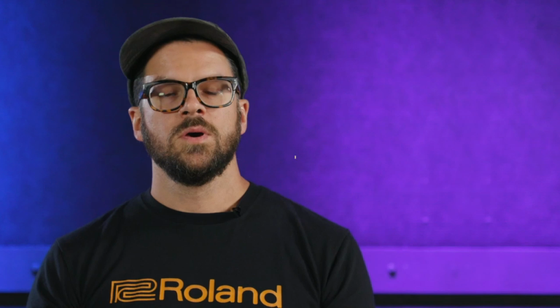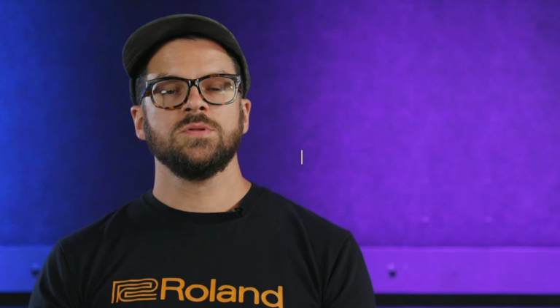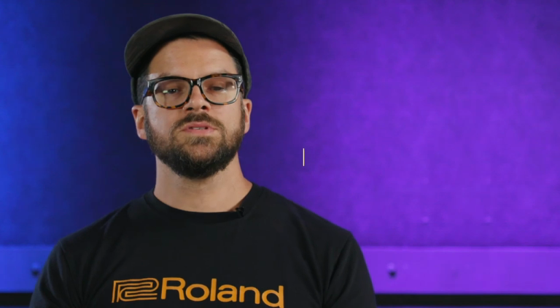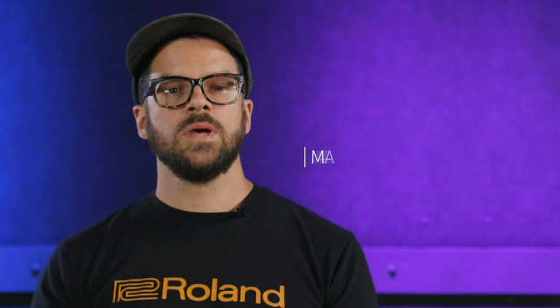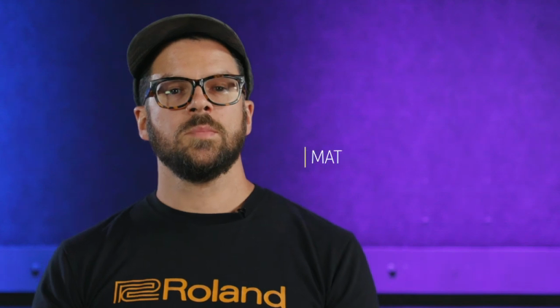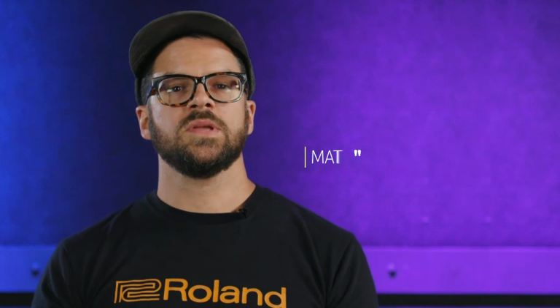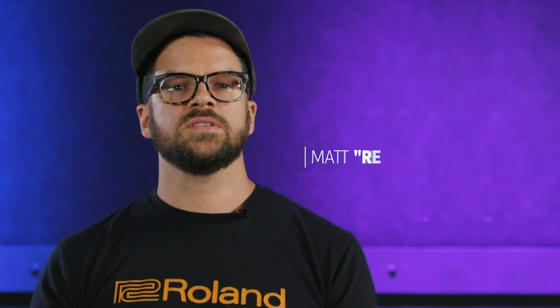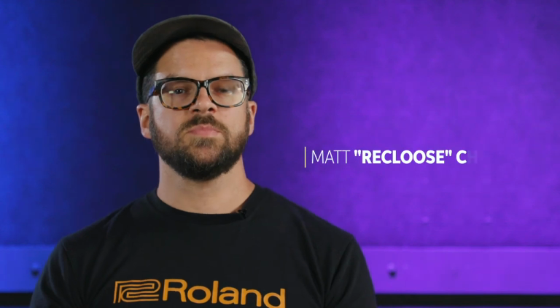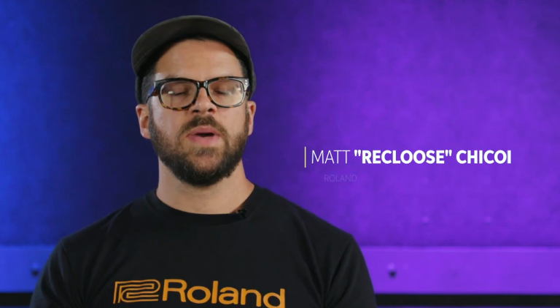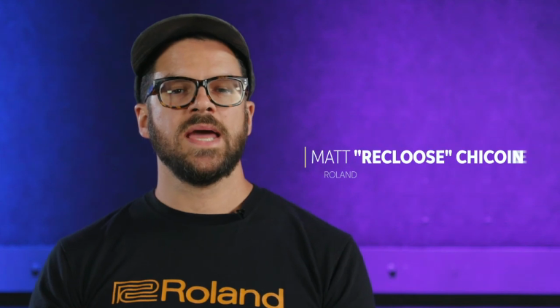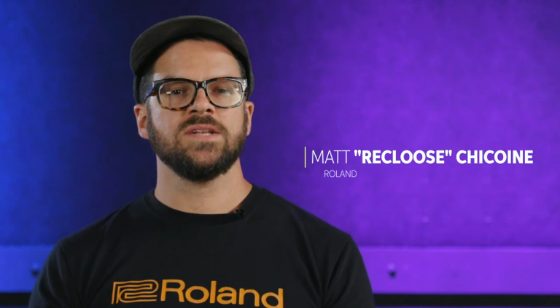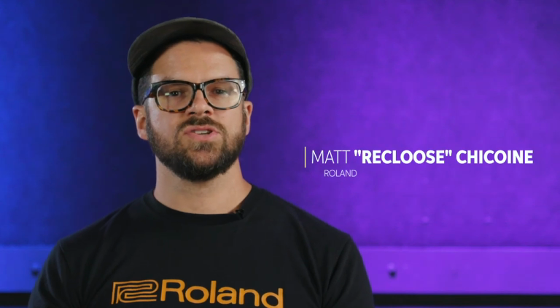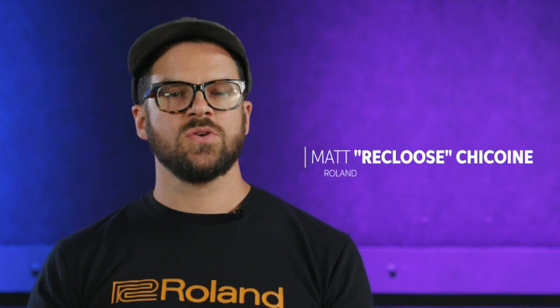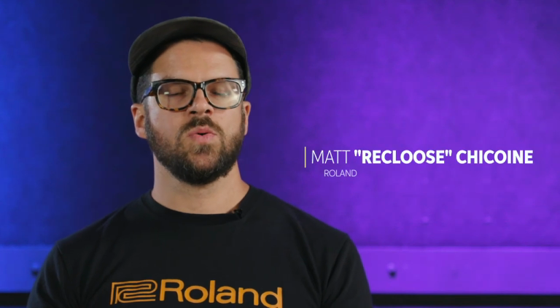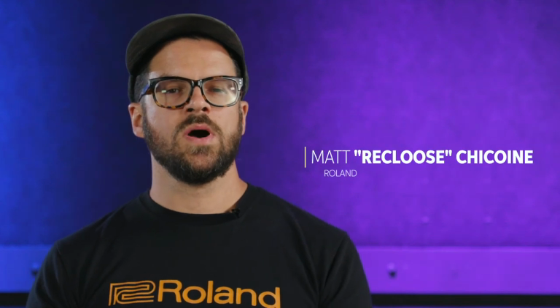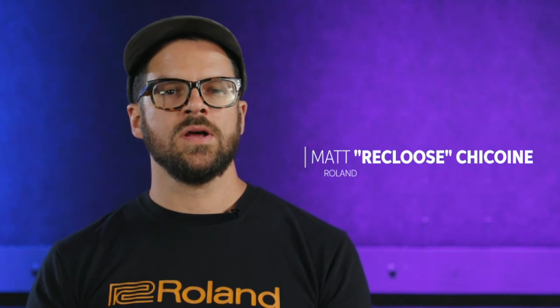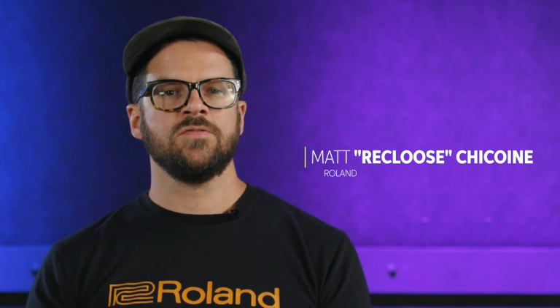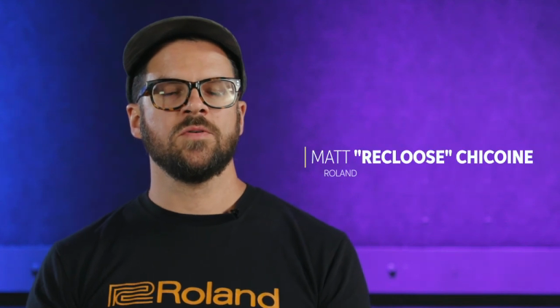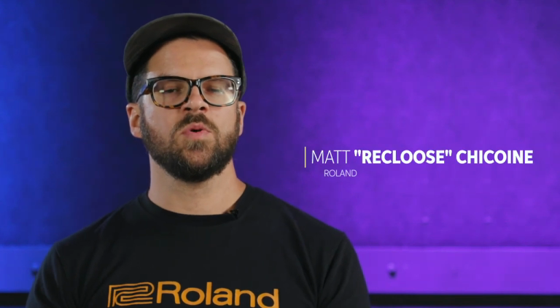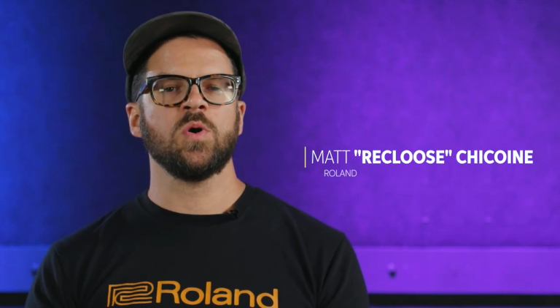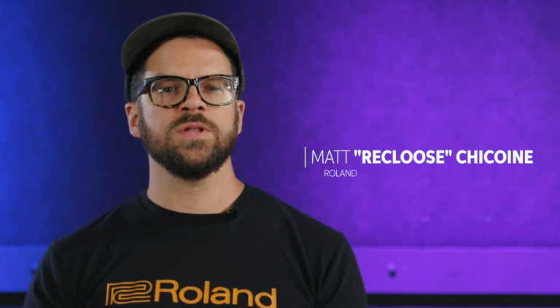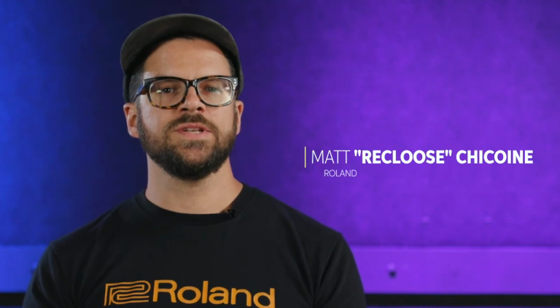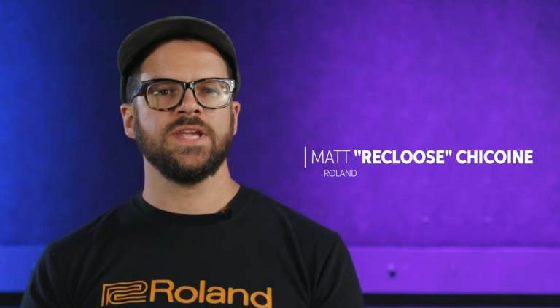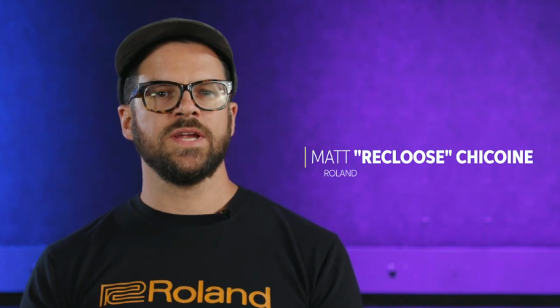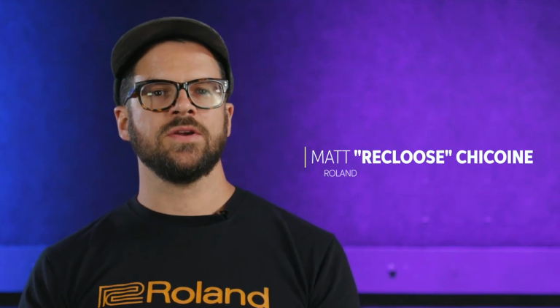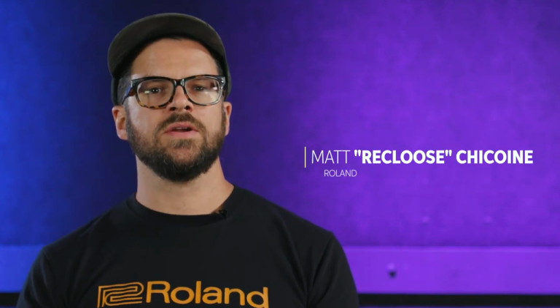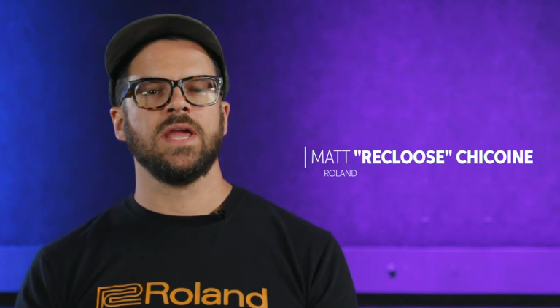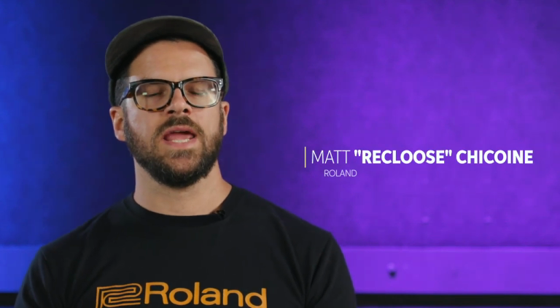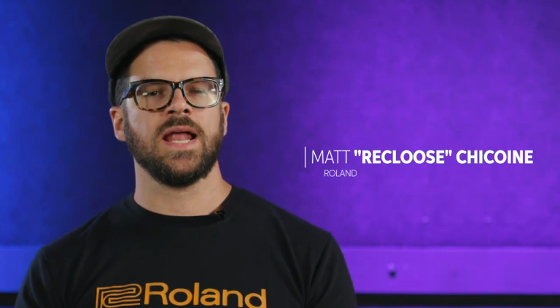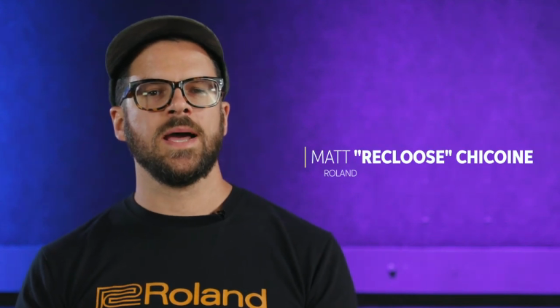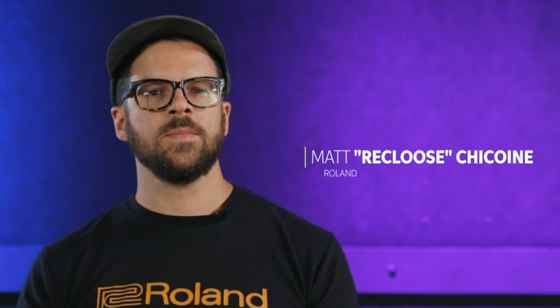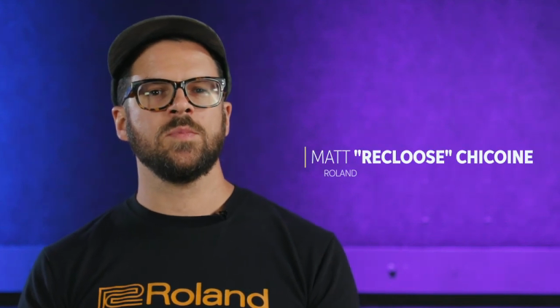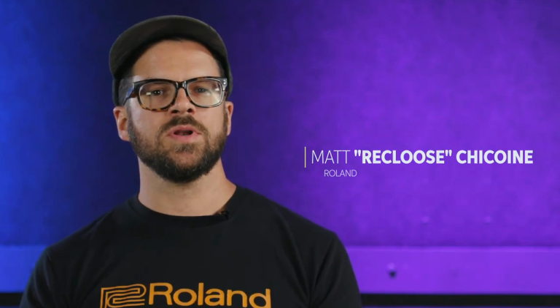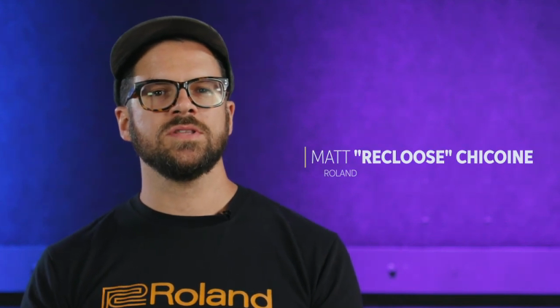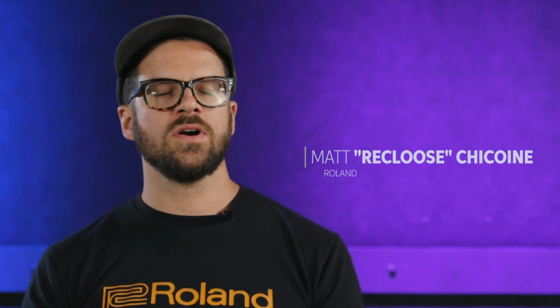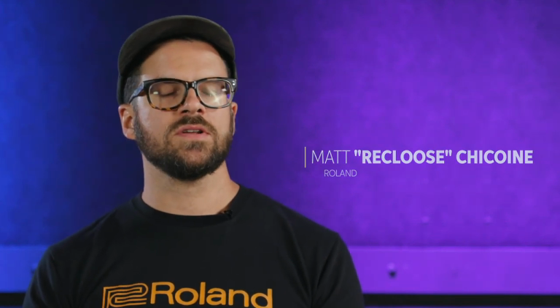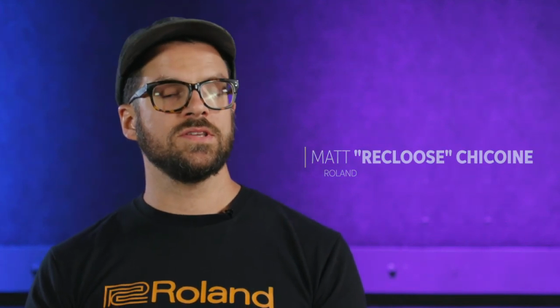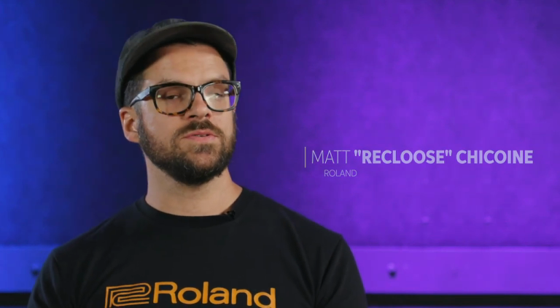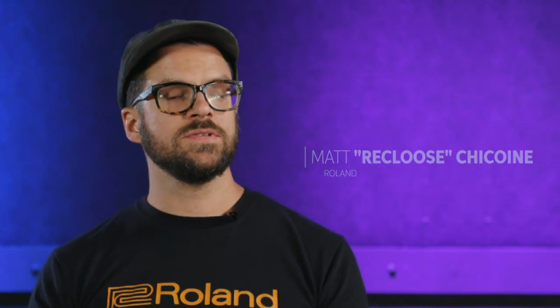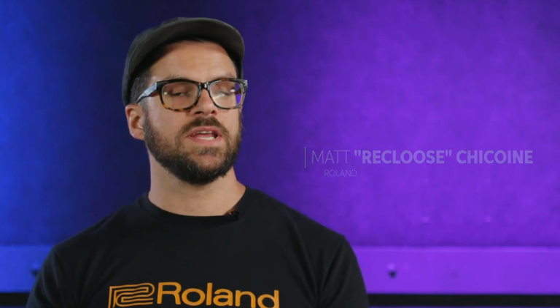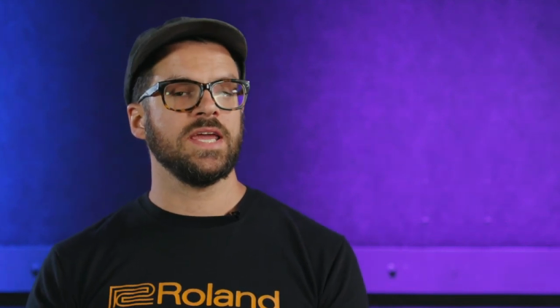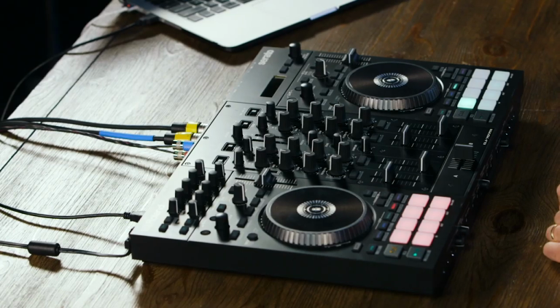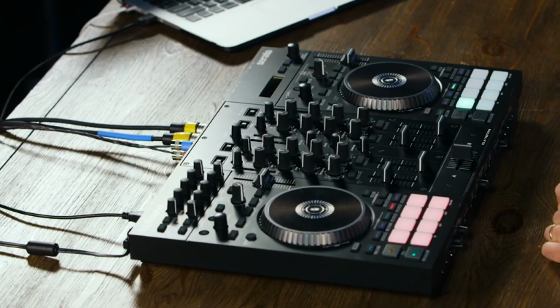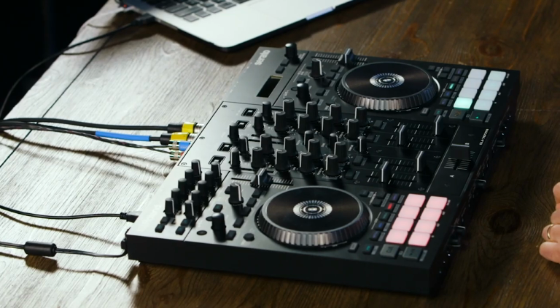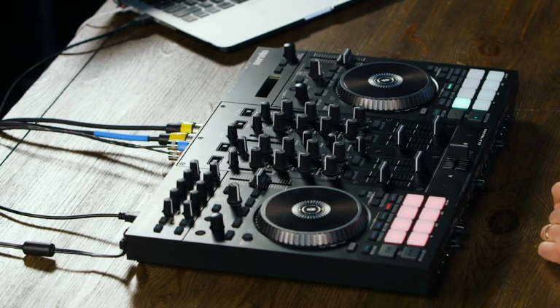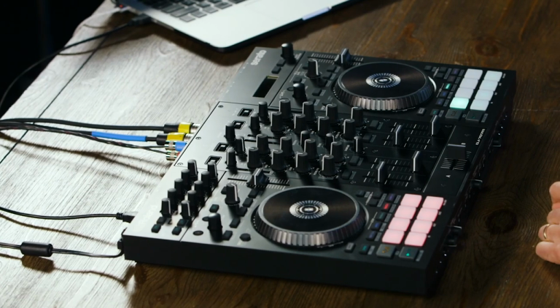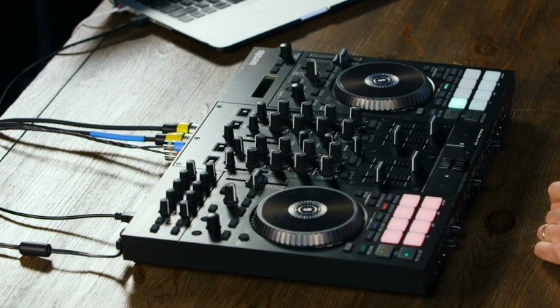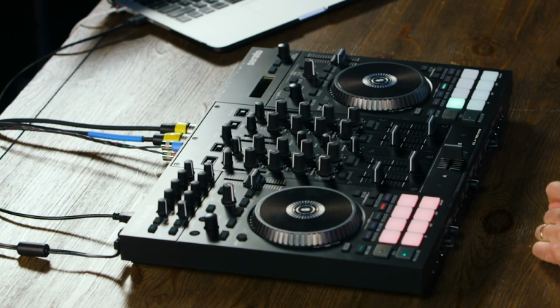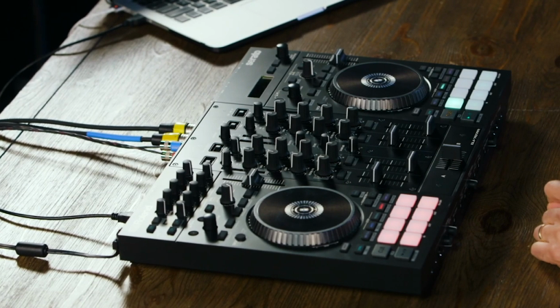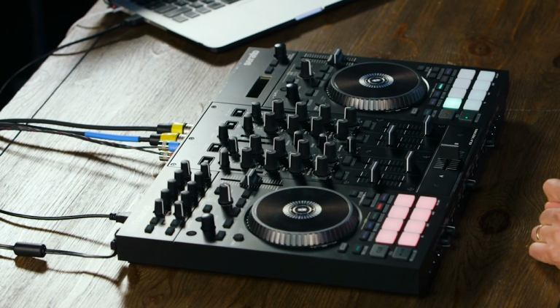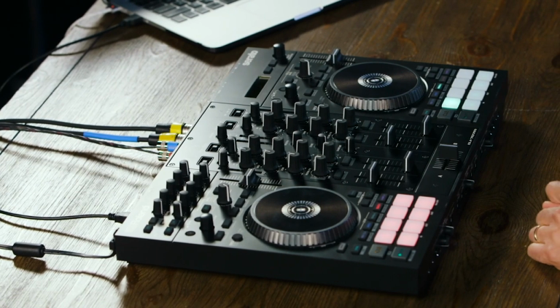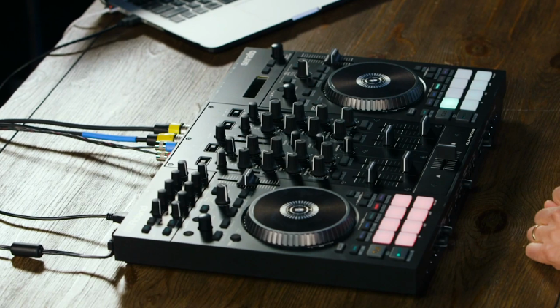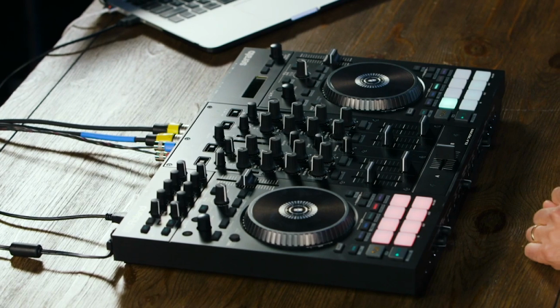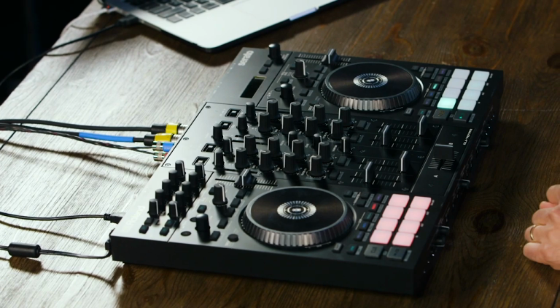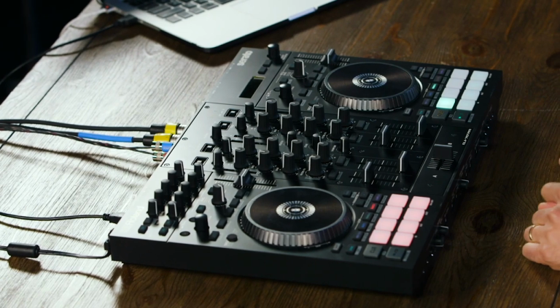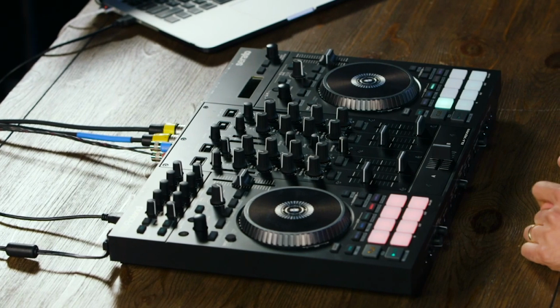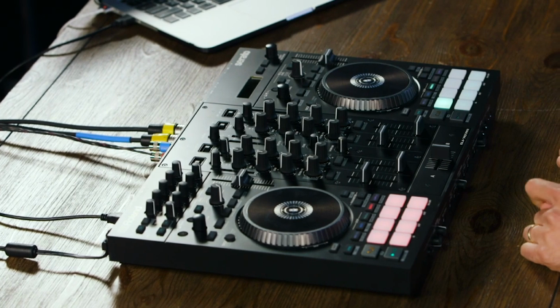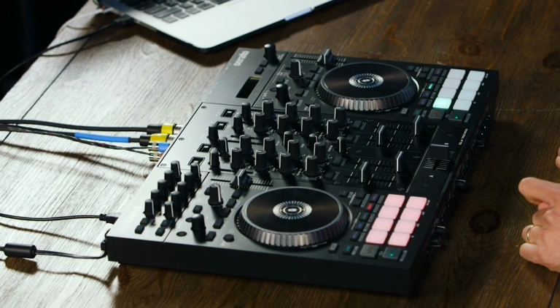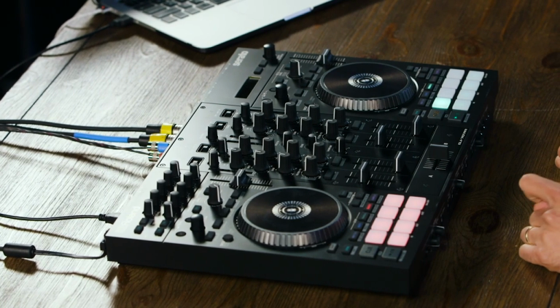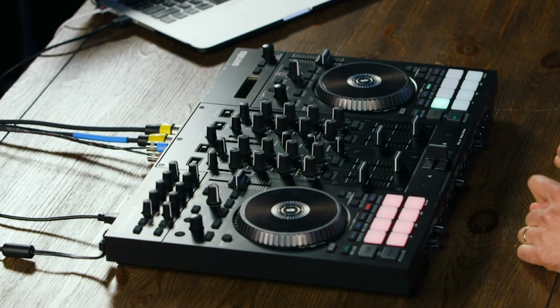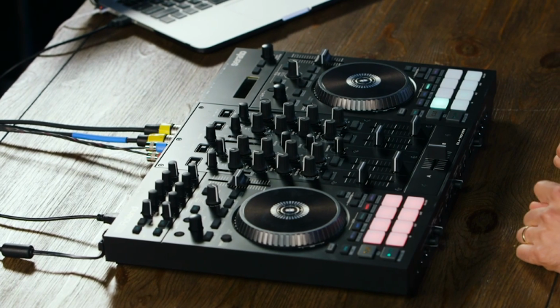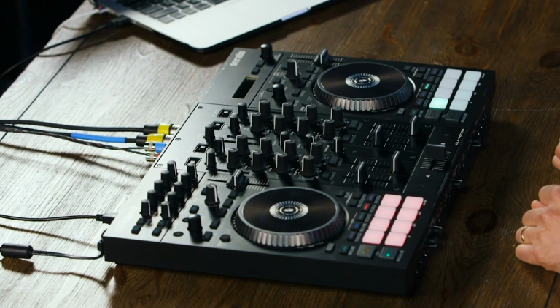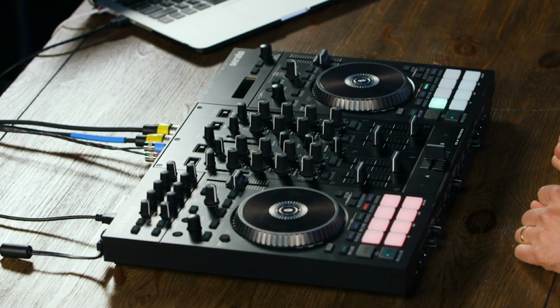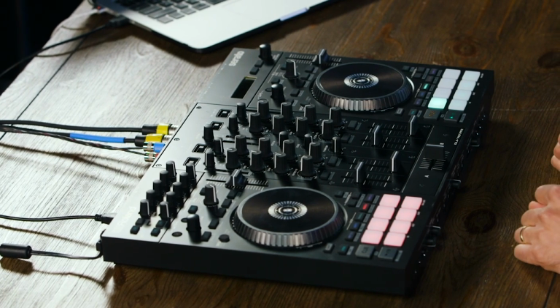What's up? It's Matt Shaquan from Roland here and I'm going to talk to you today about the Roland DJ 707M.